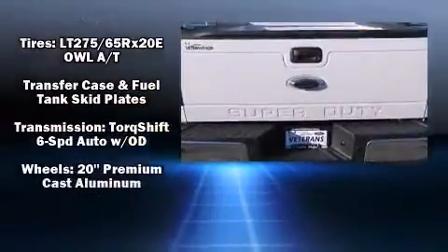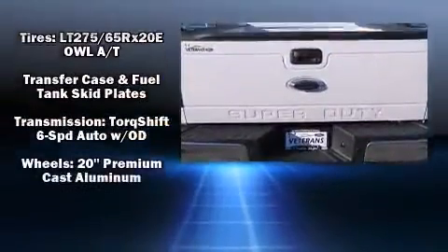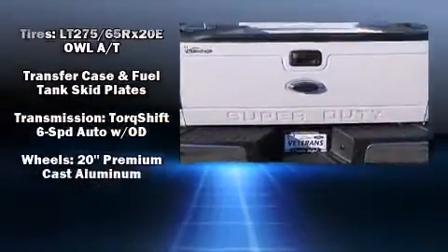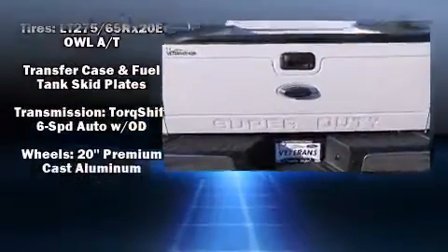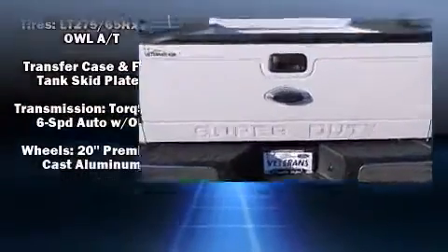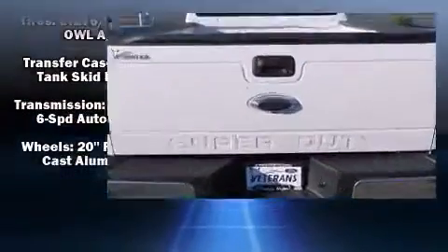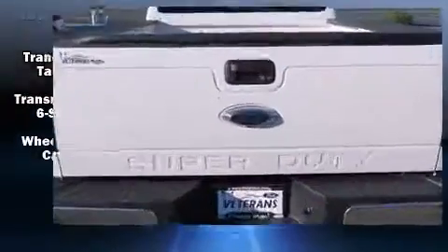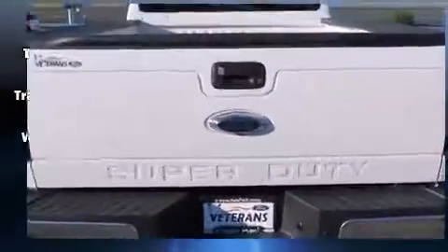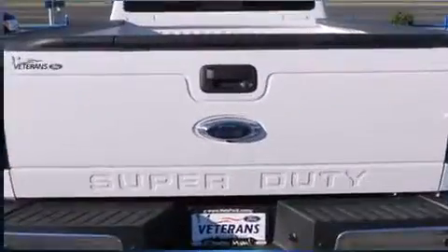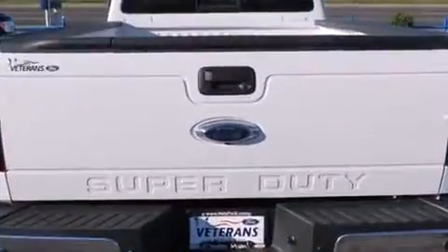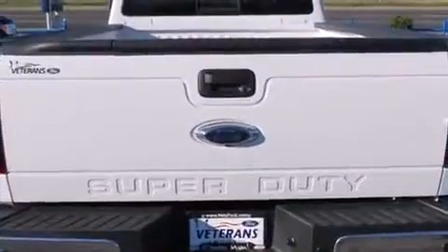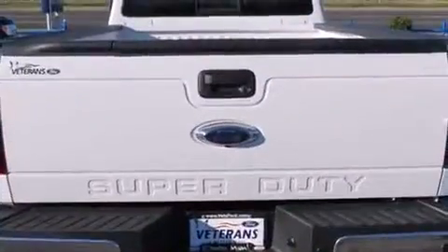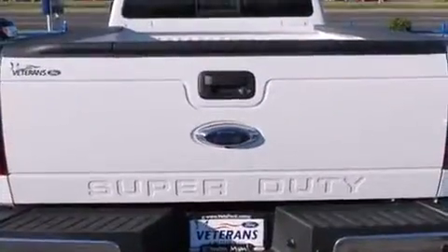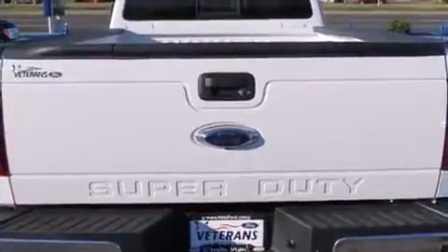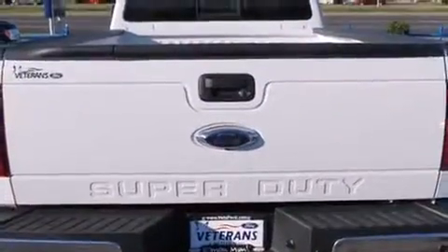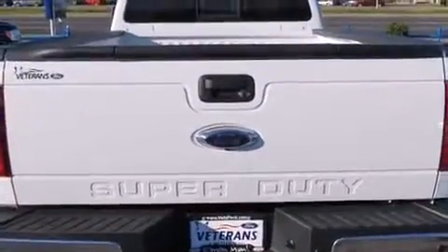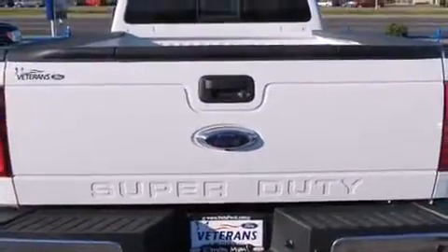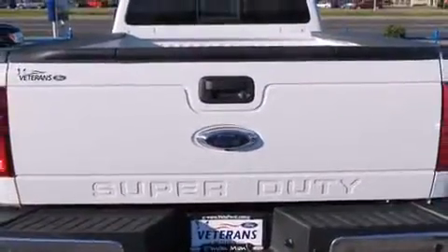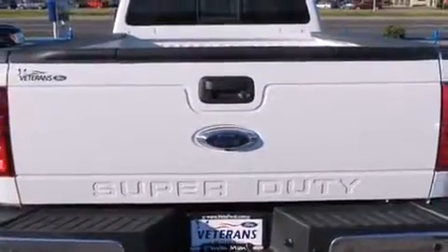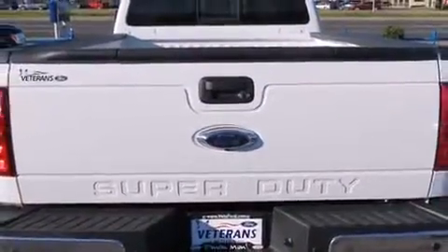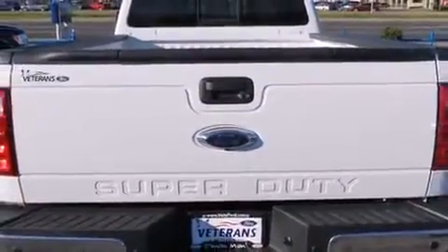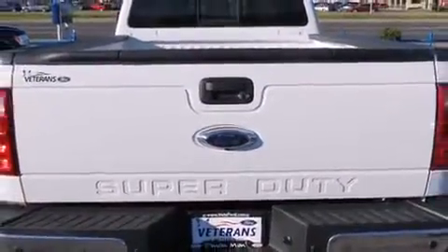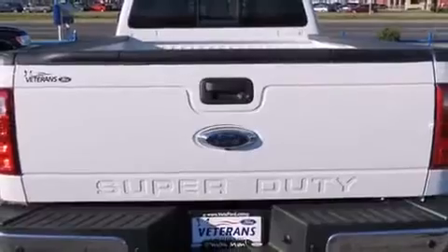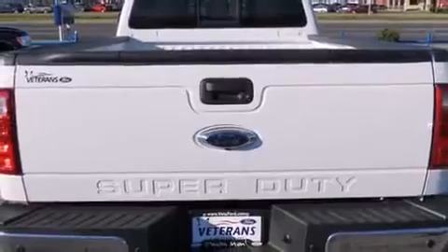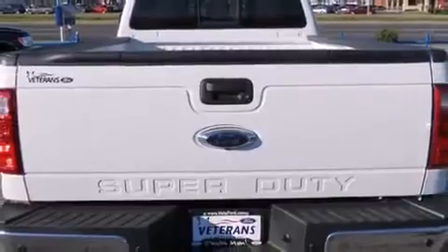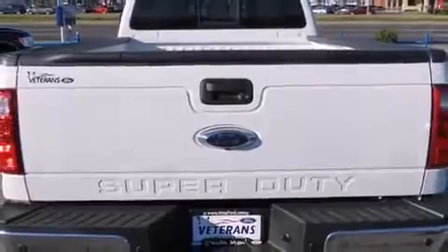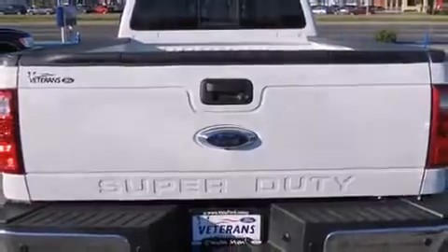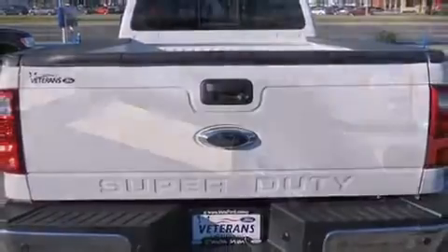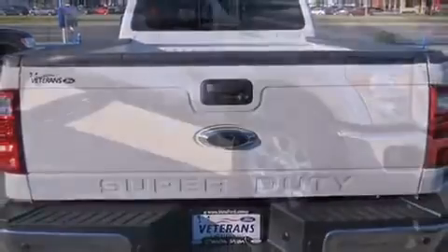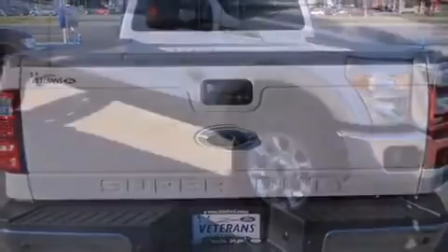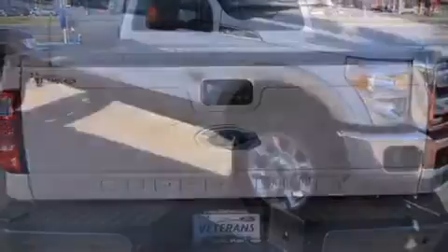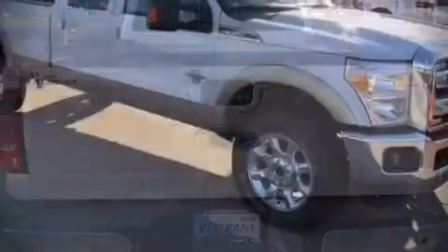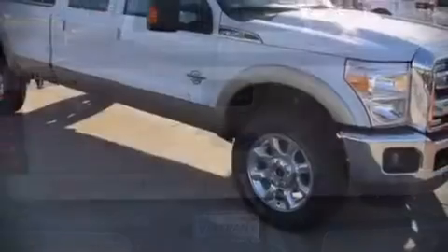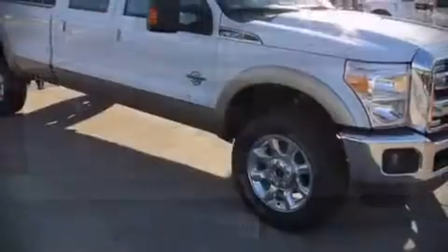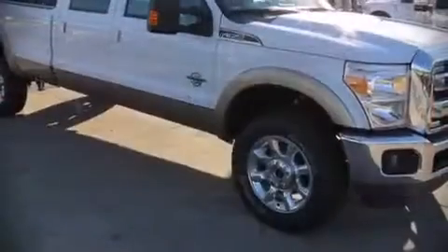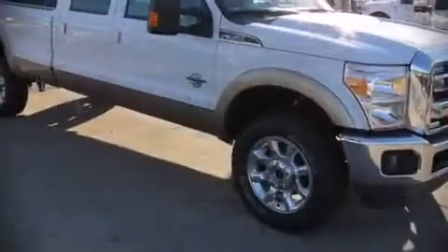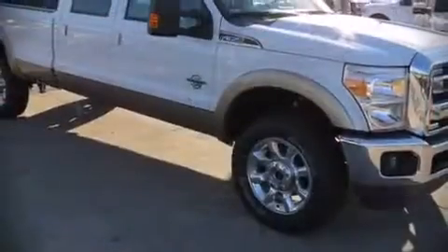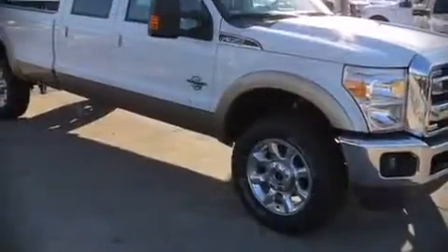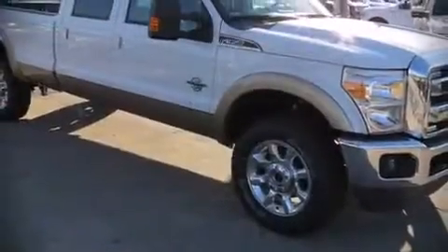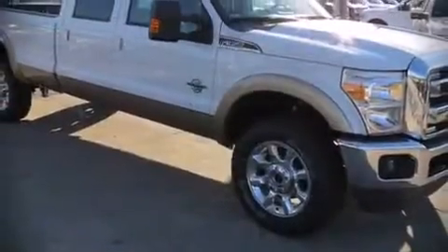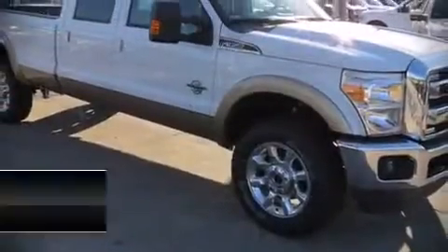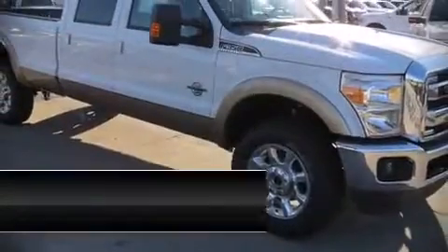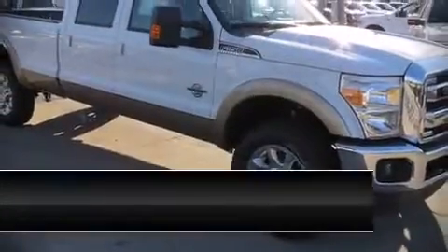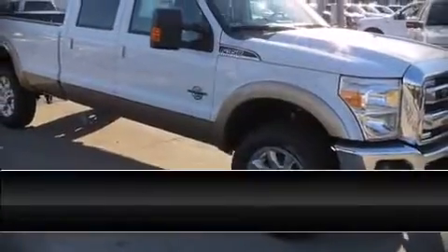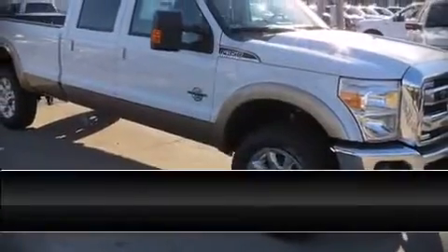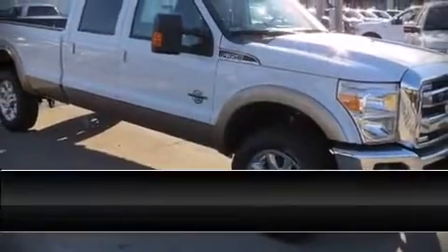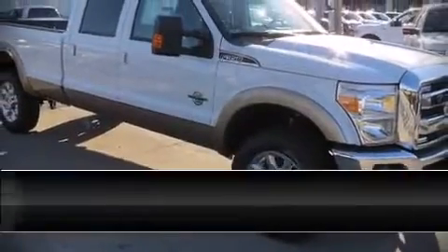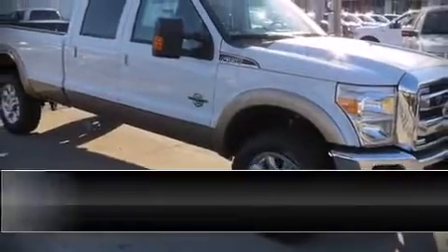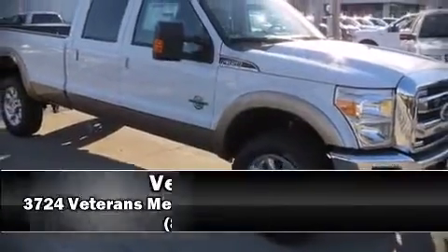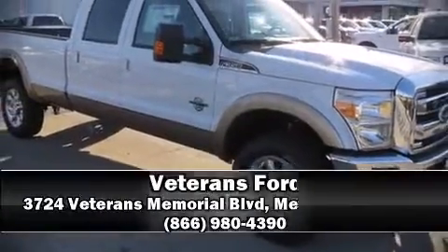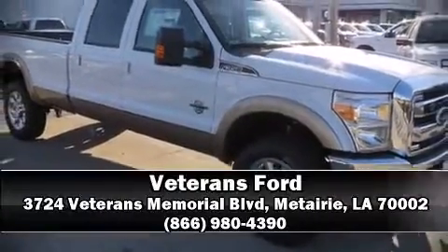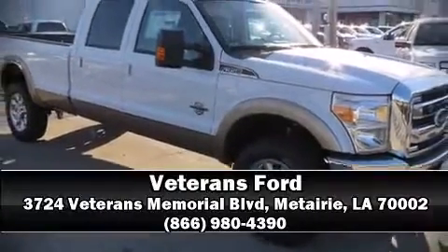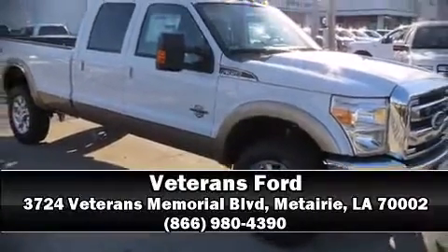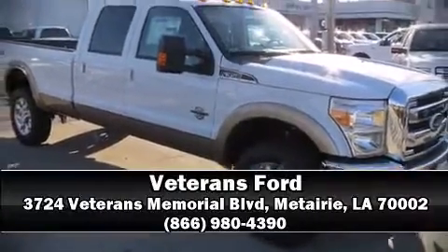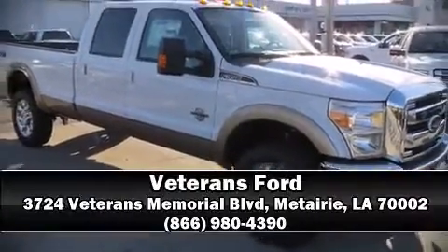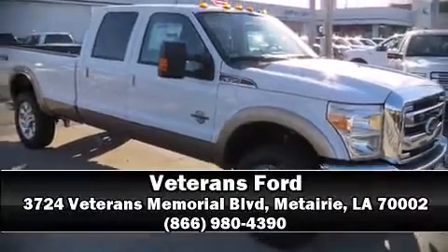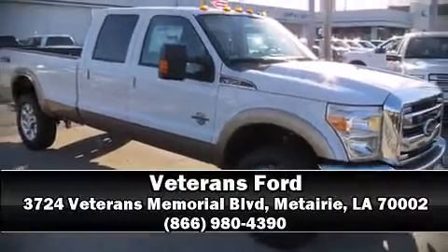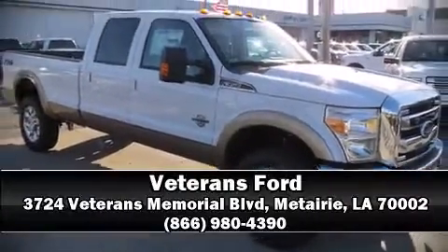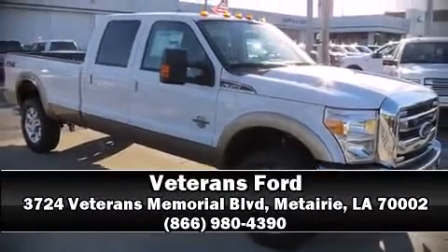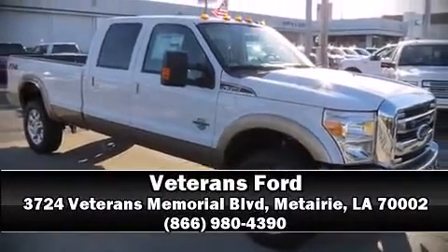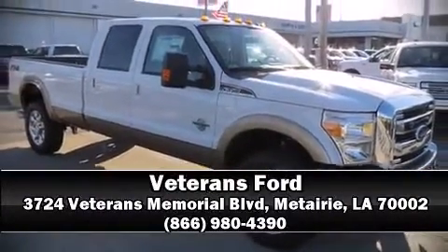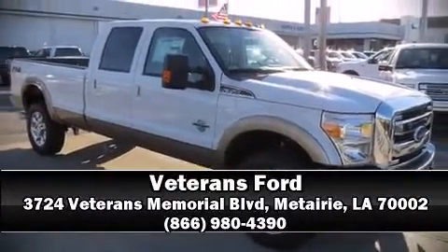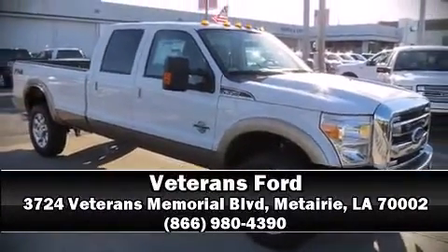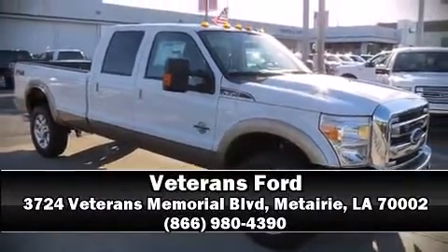Our team is professional and we offer a no-pressure environment. Please don't hesitate to give us a call. Thank you very much for joining us today.